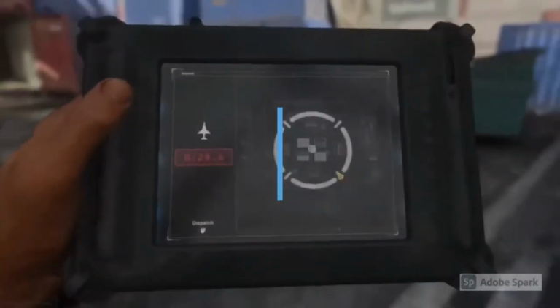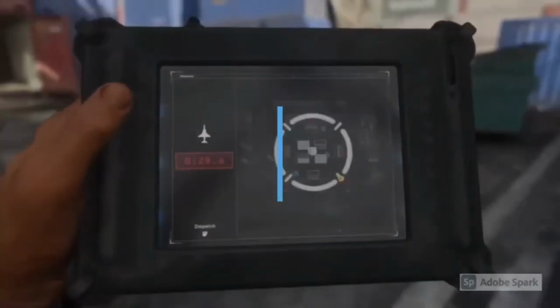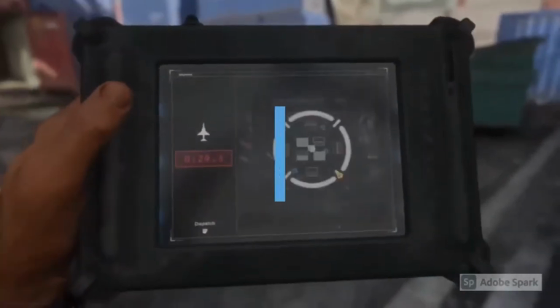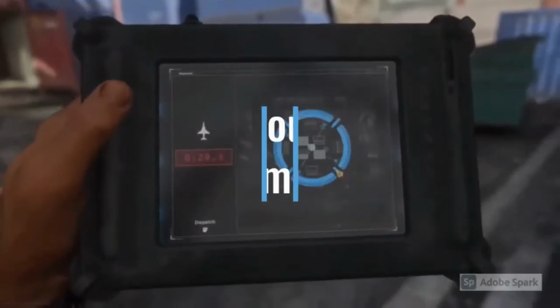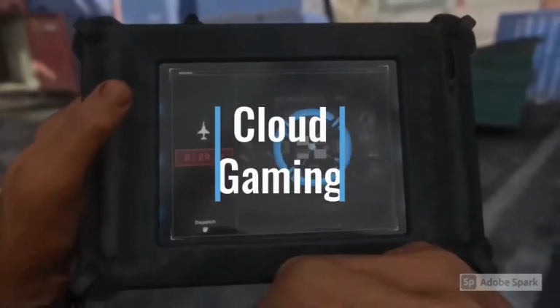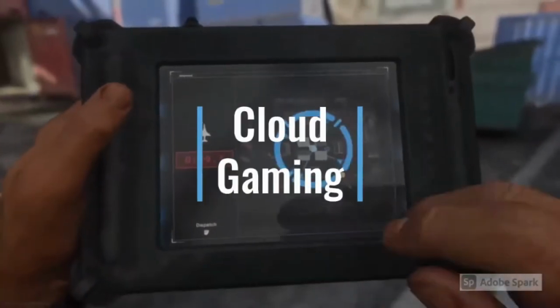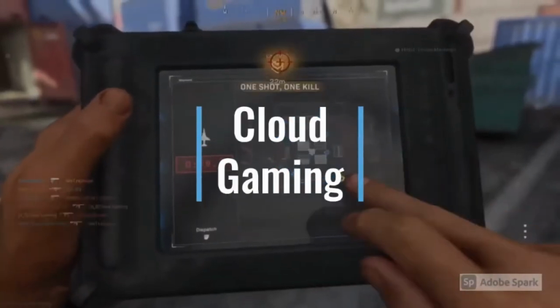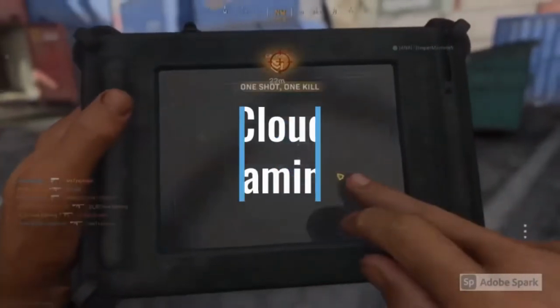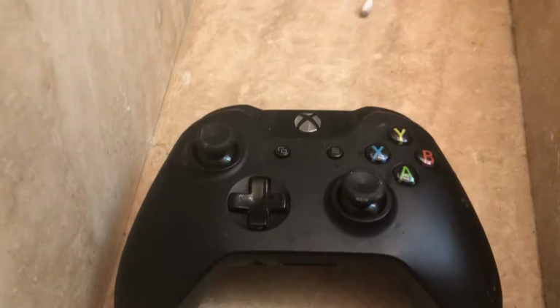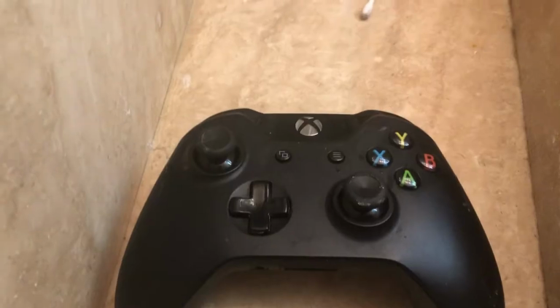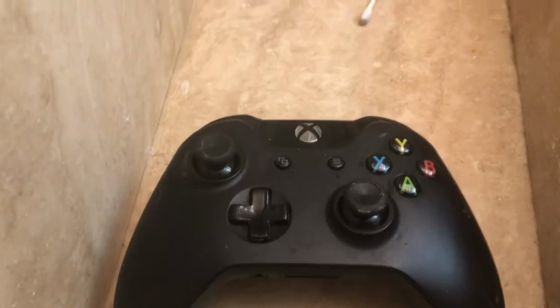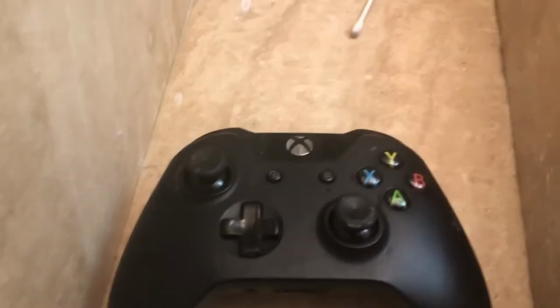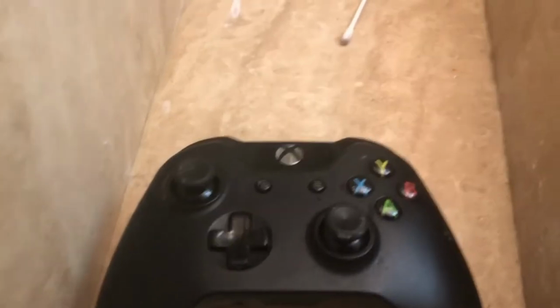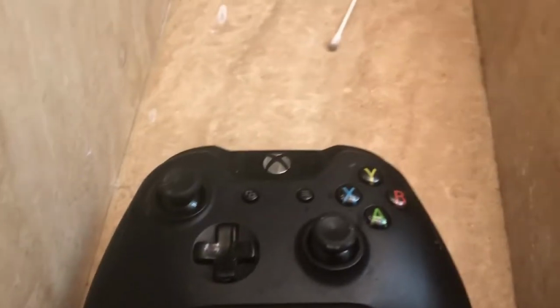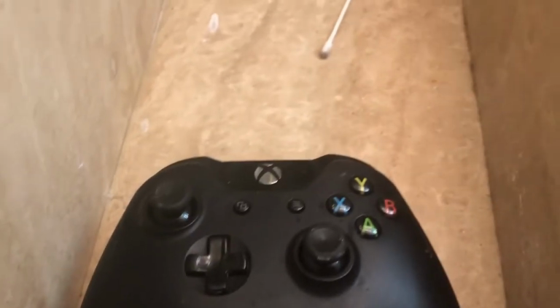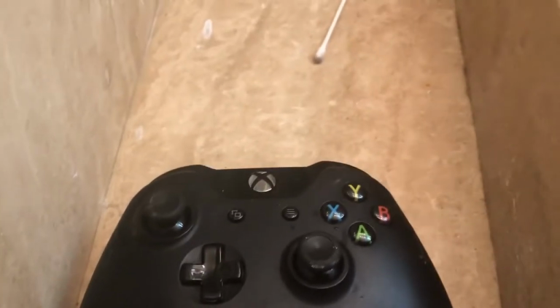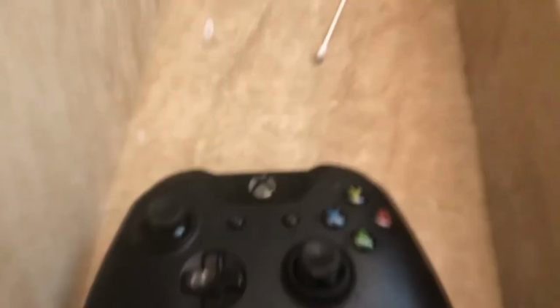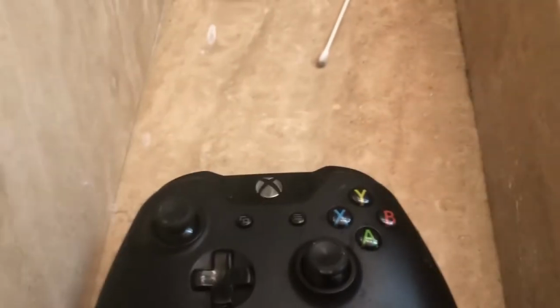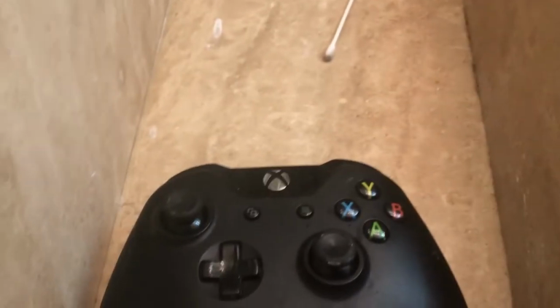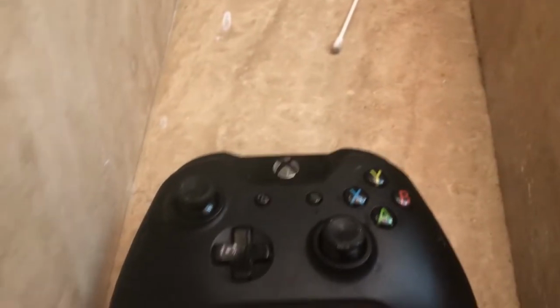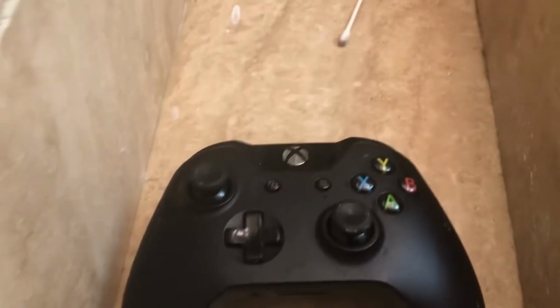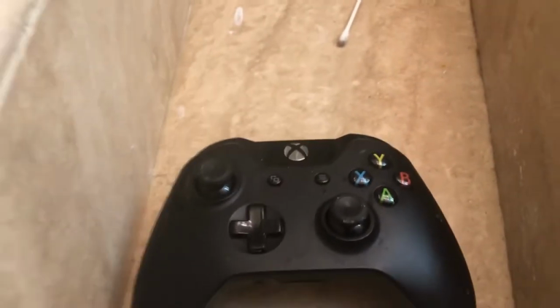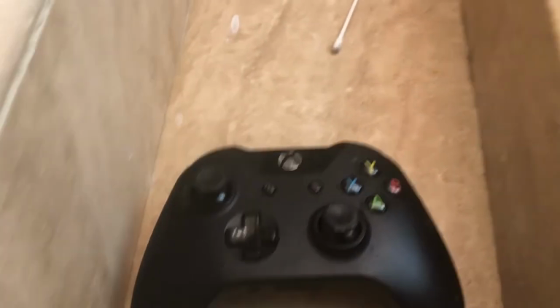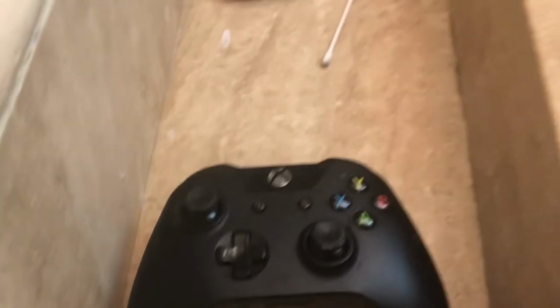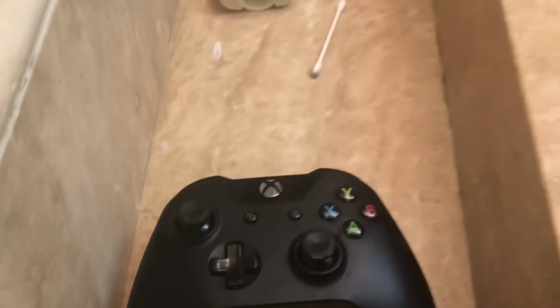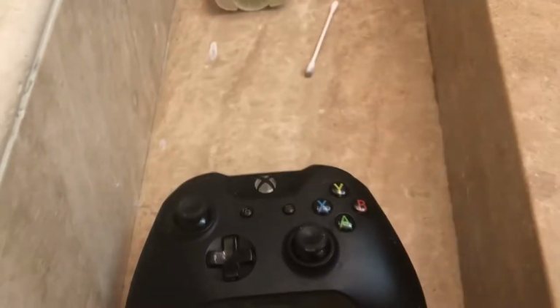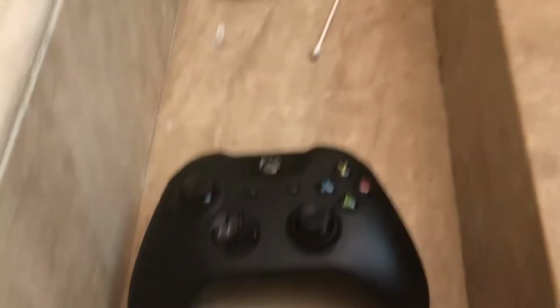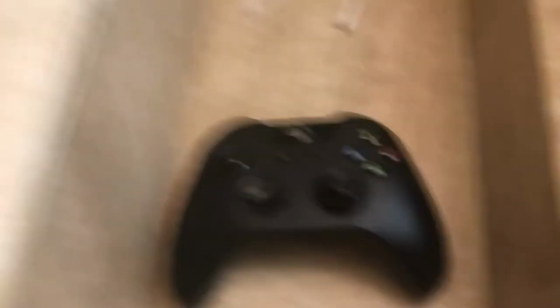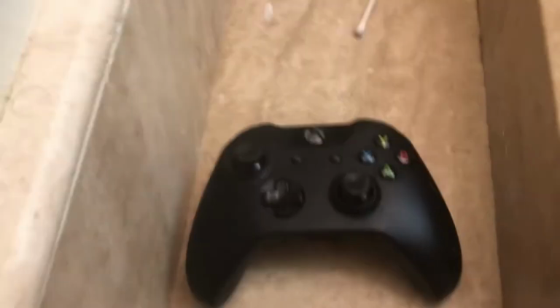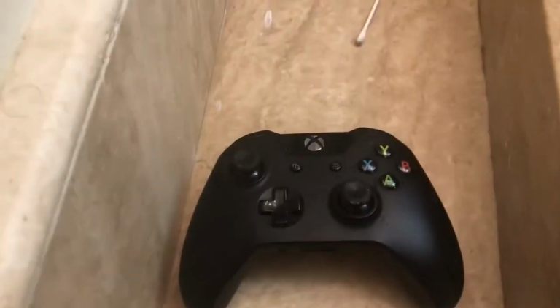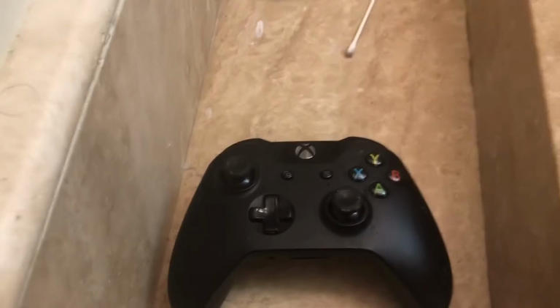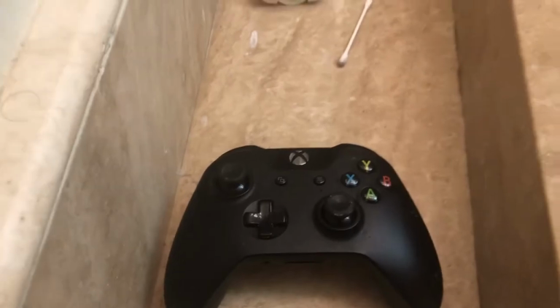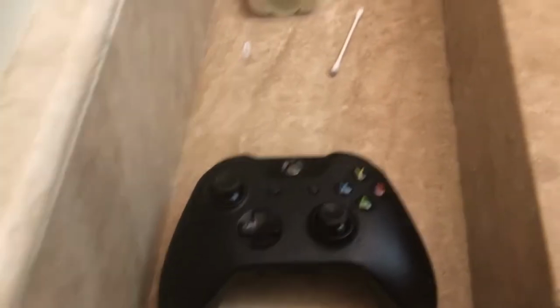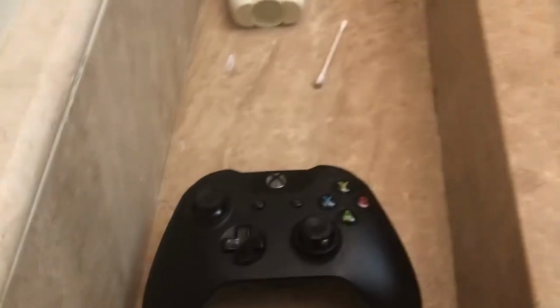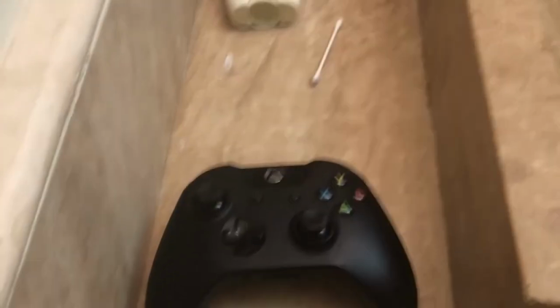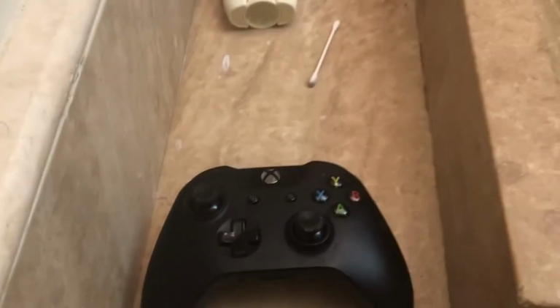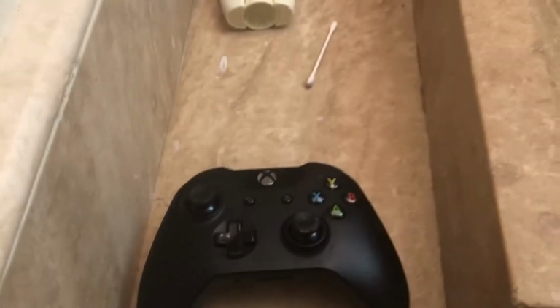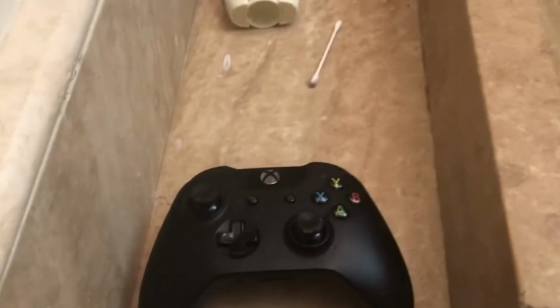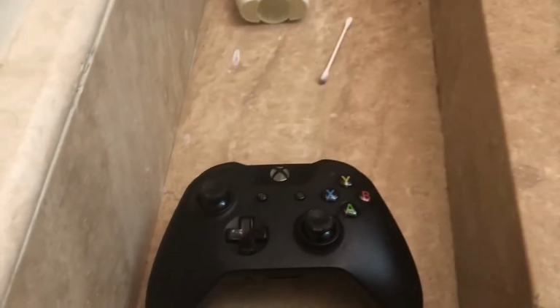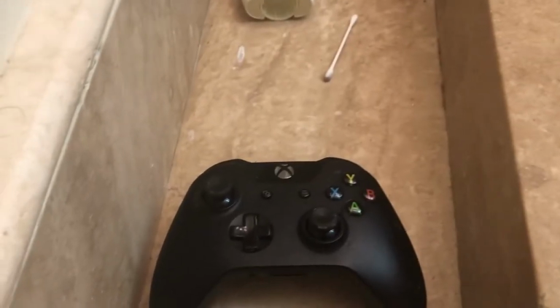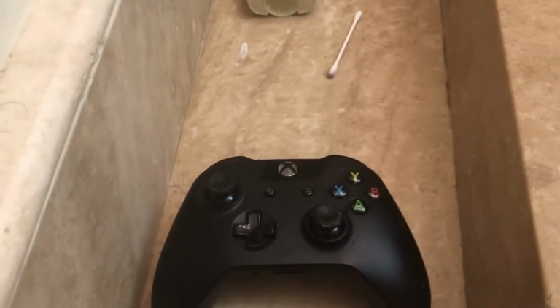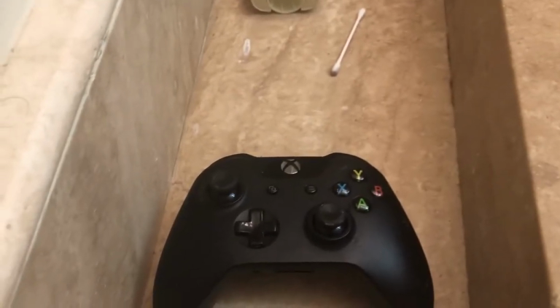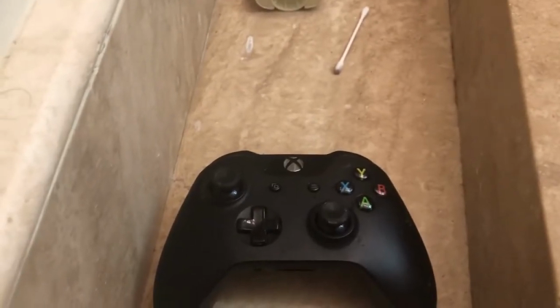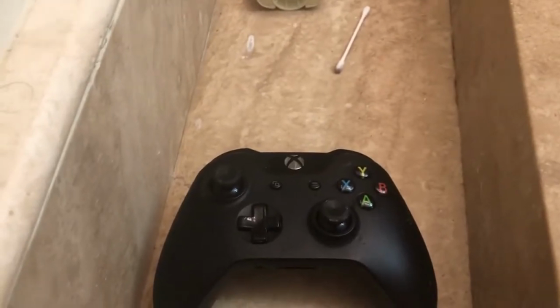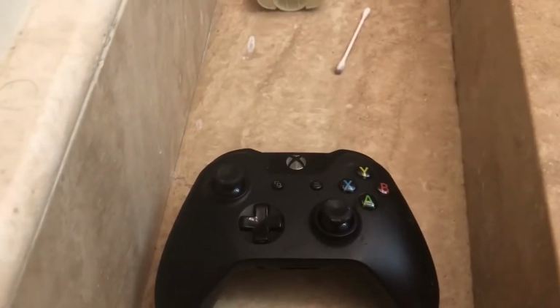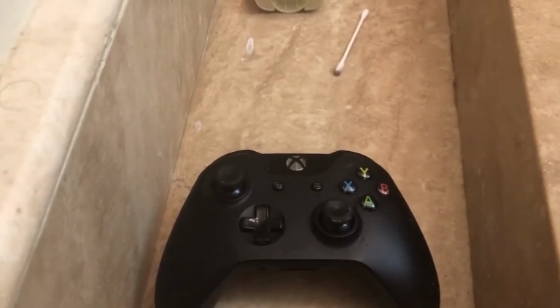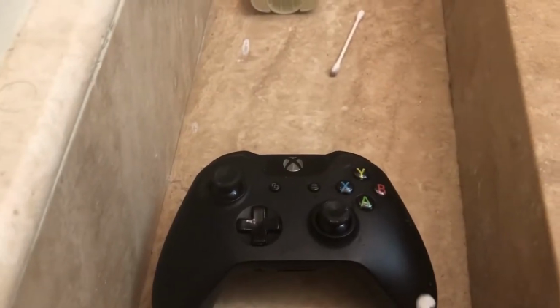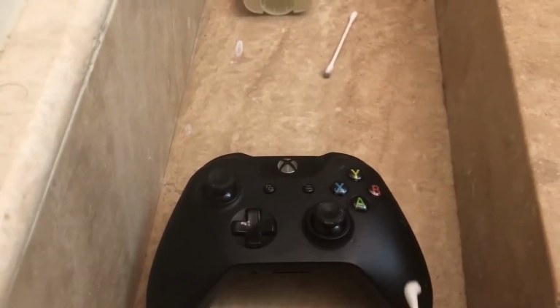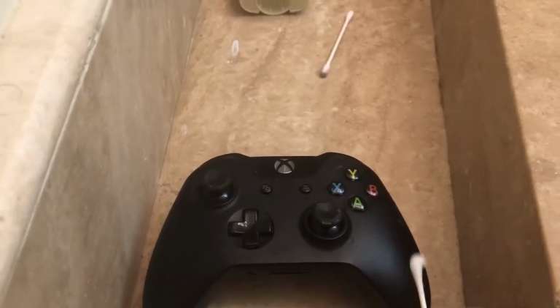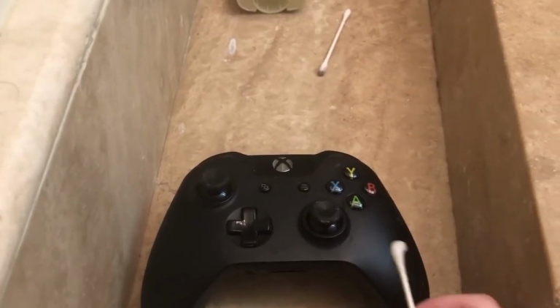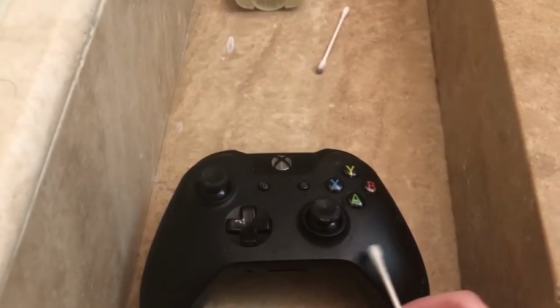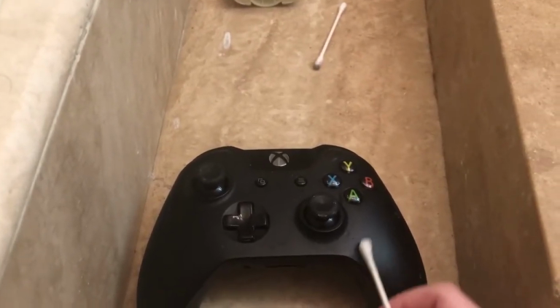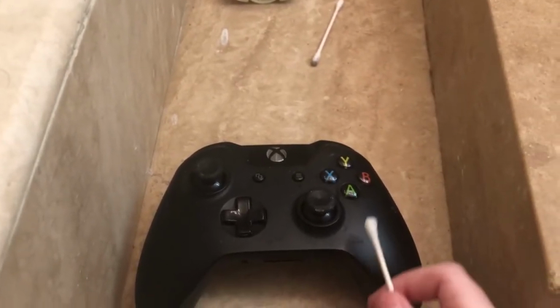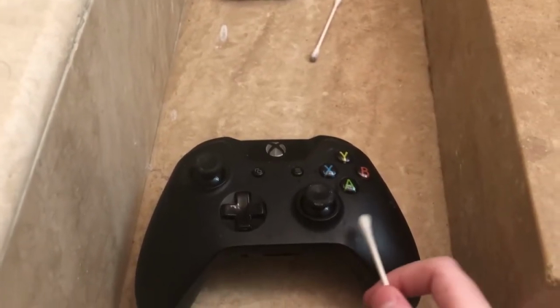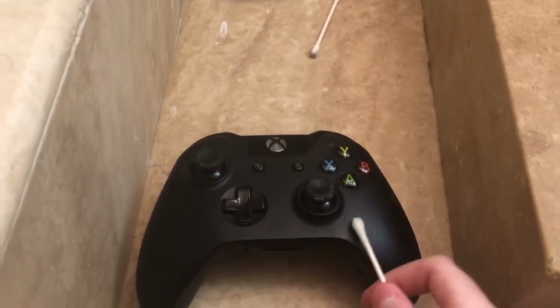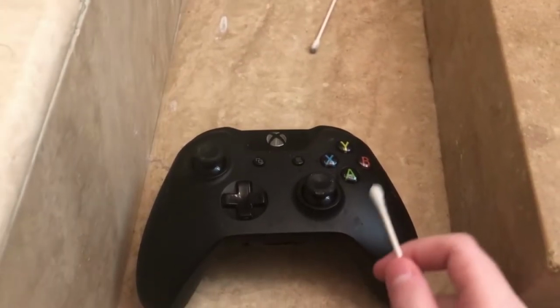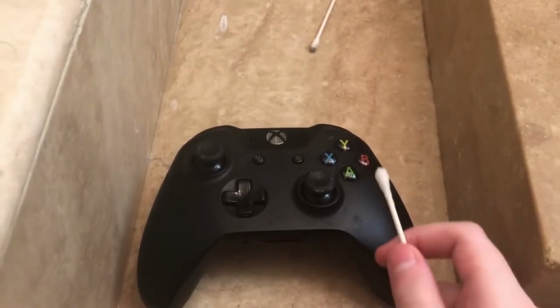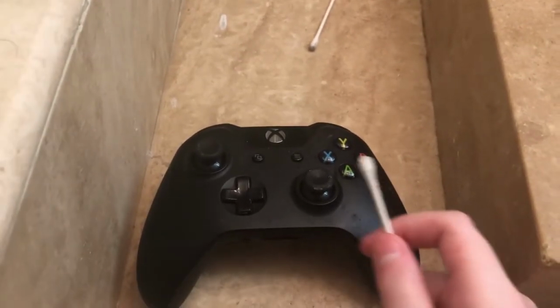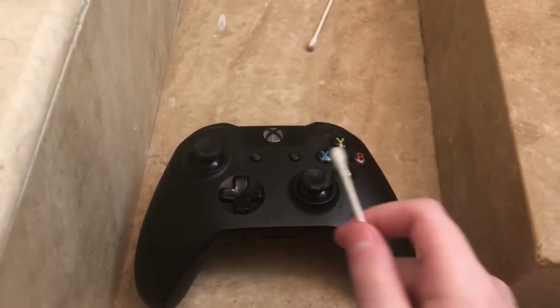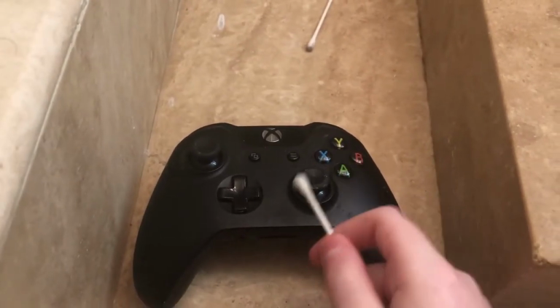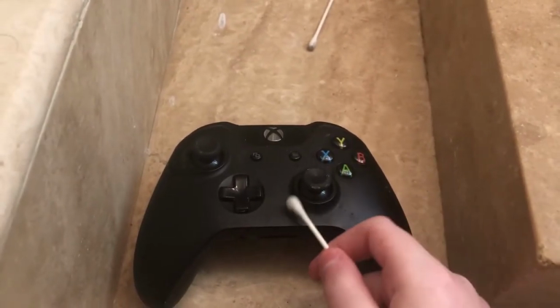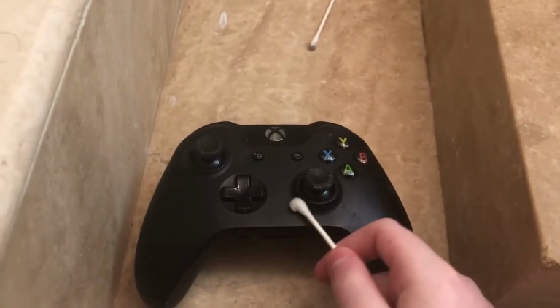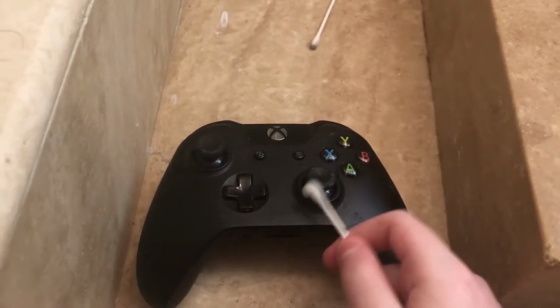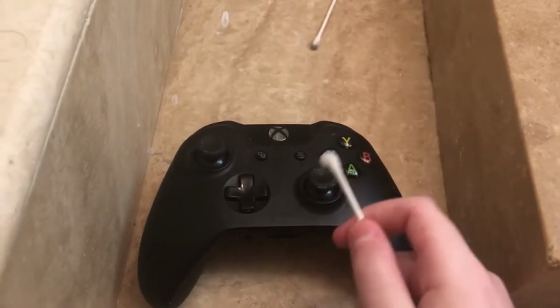Hey, what's up guys? It's me Cloud Gaming here bringing you another video, and in today's video I'm going to be doing another controller tip.